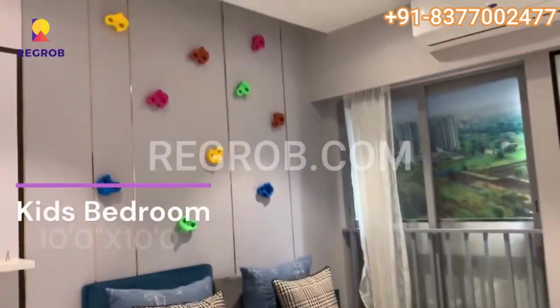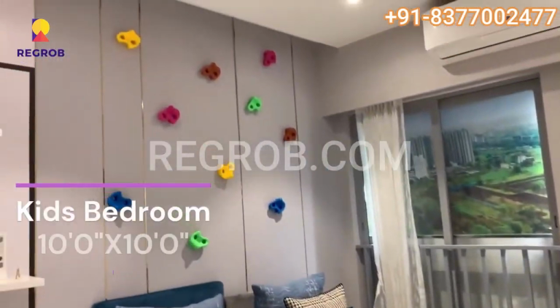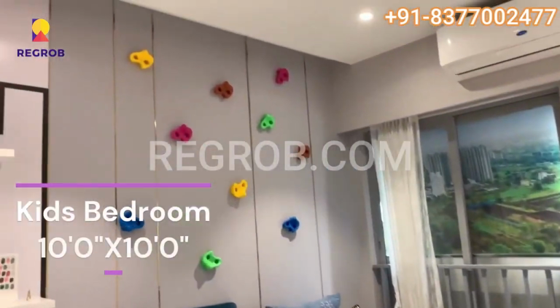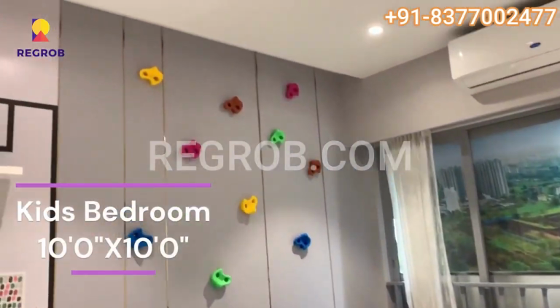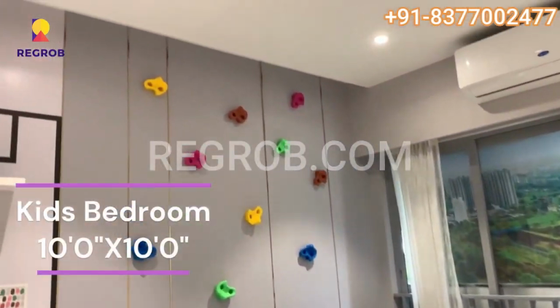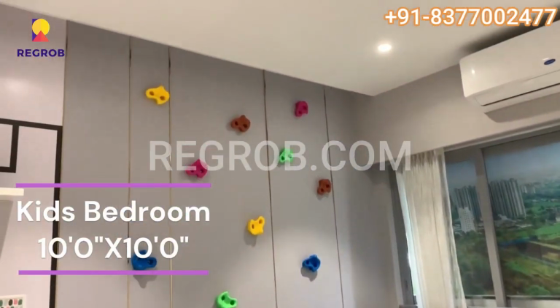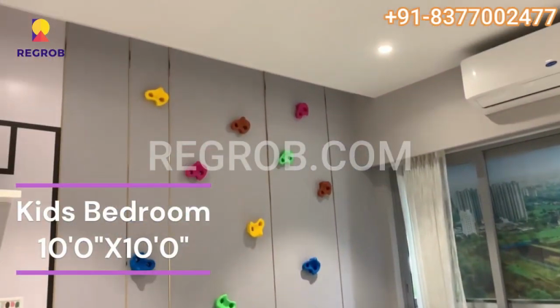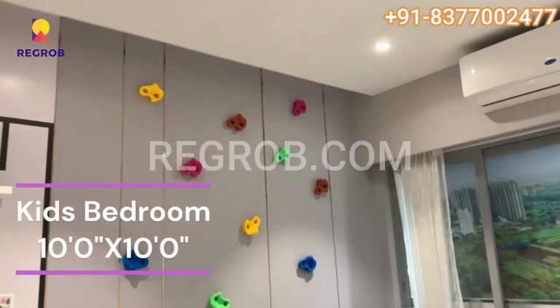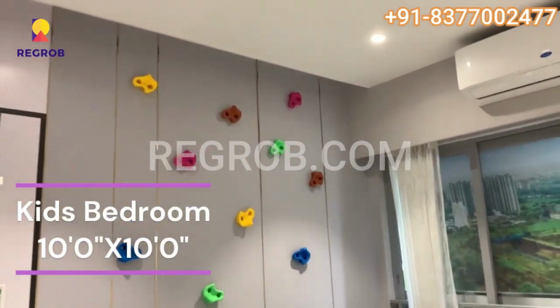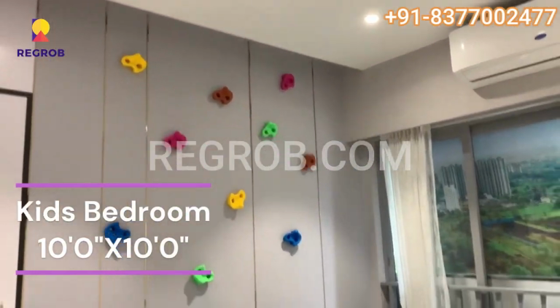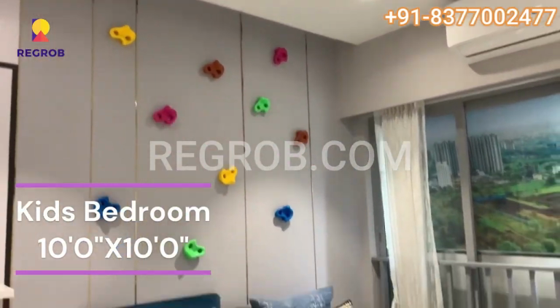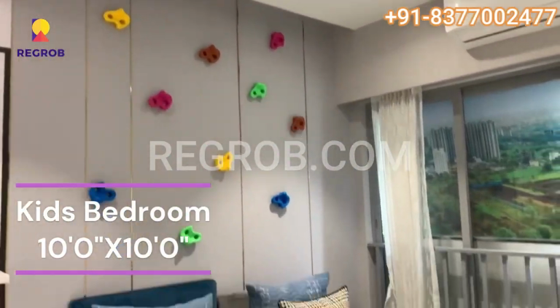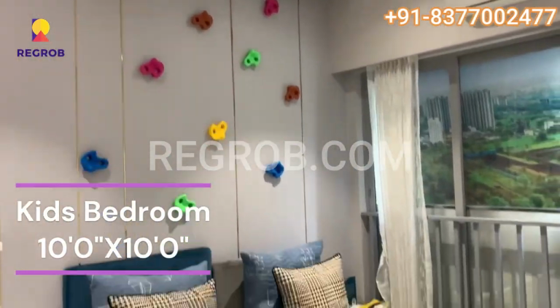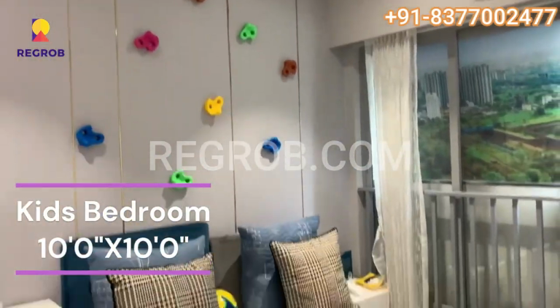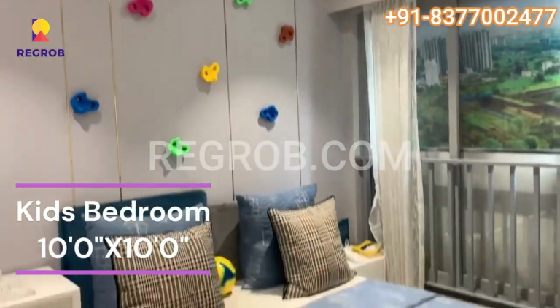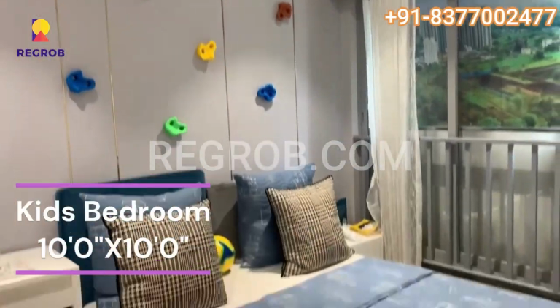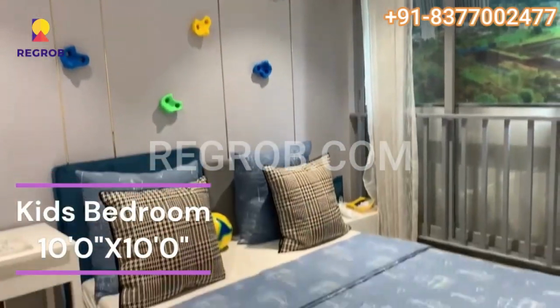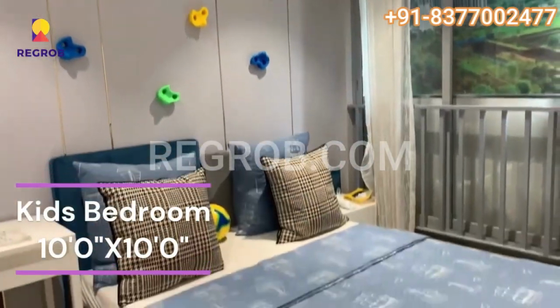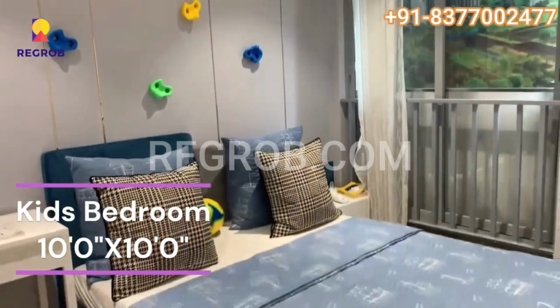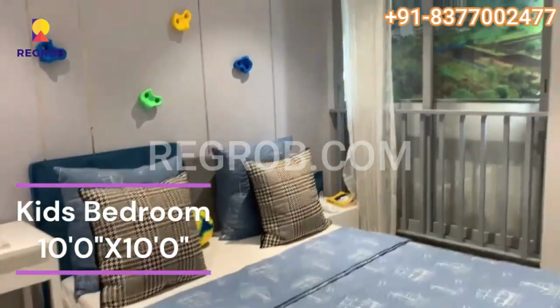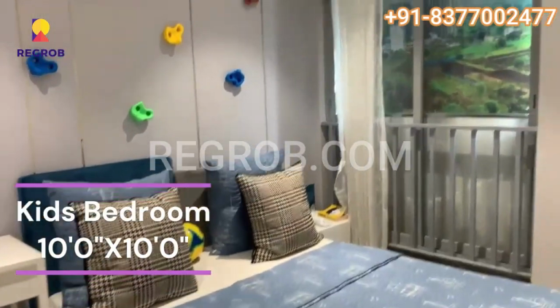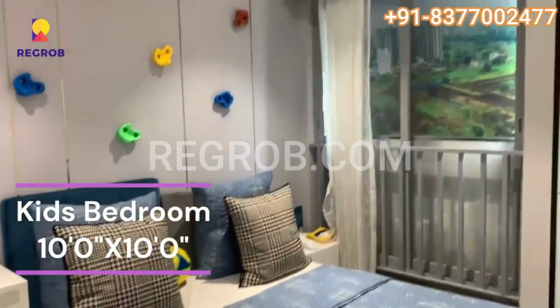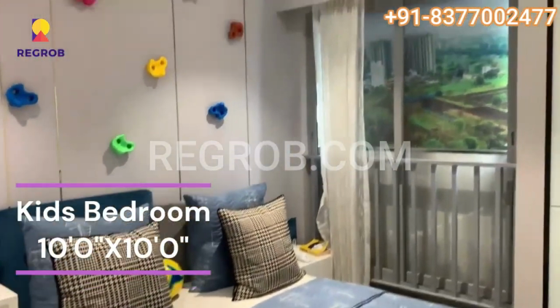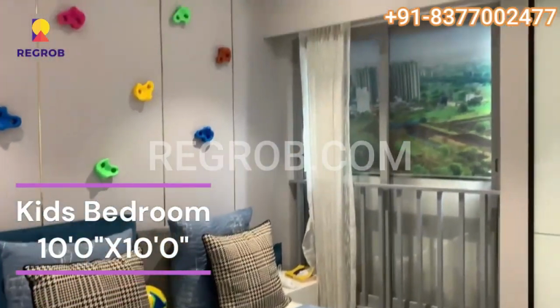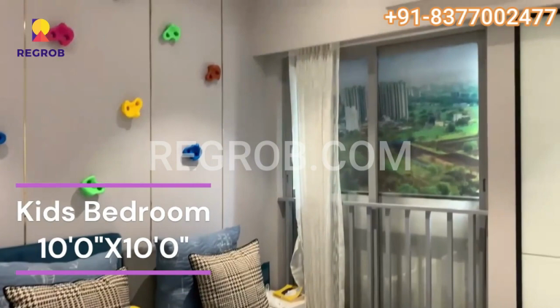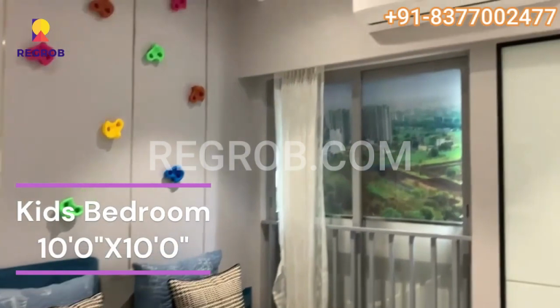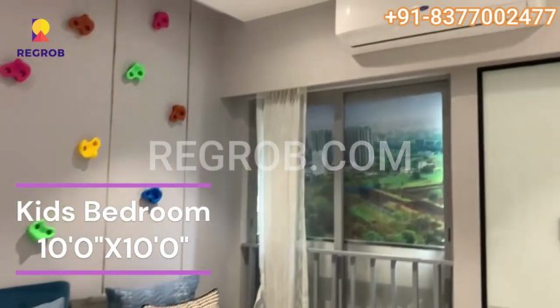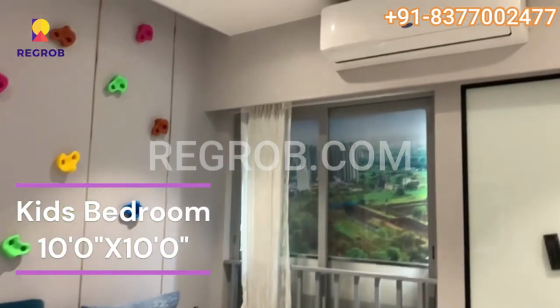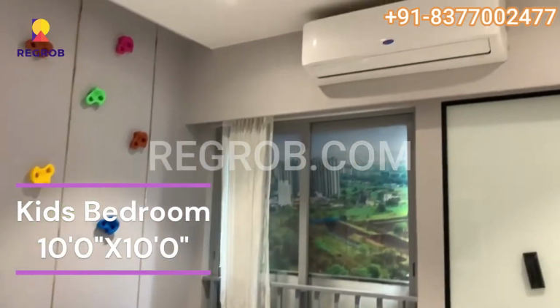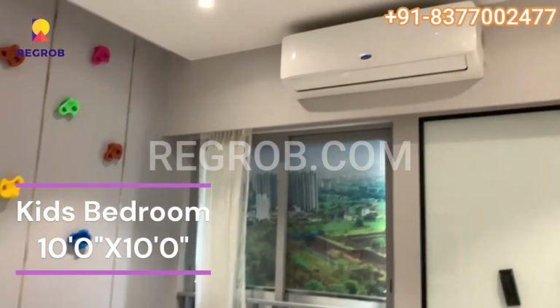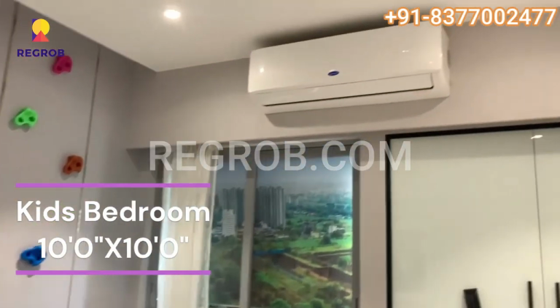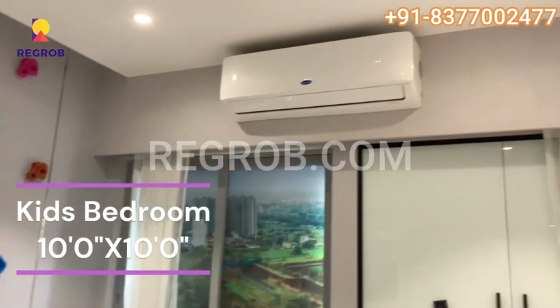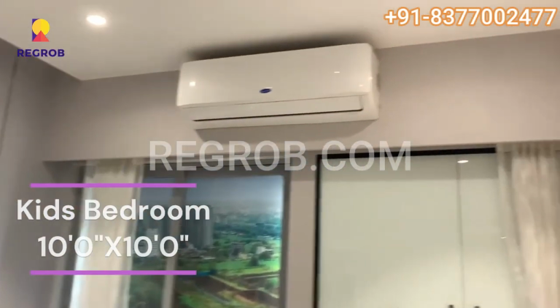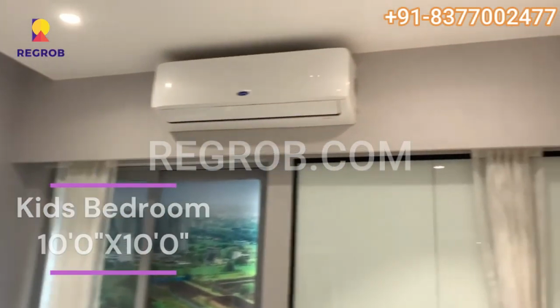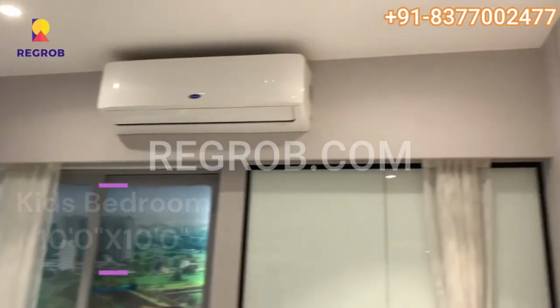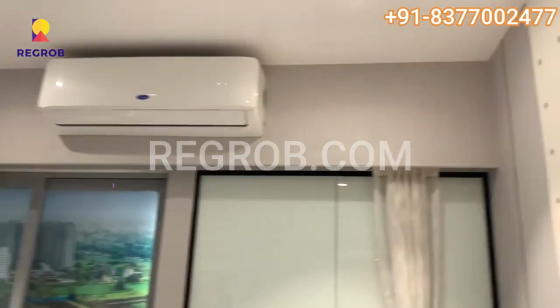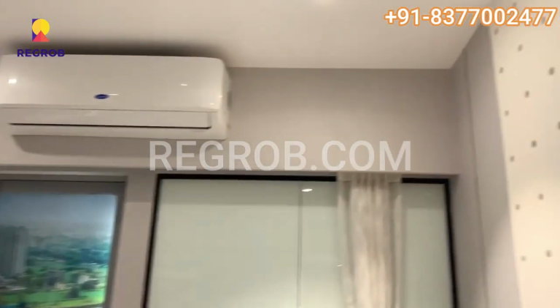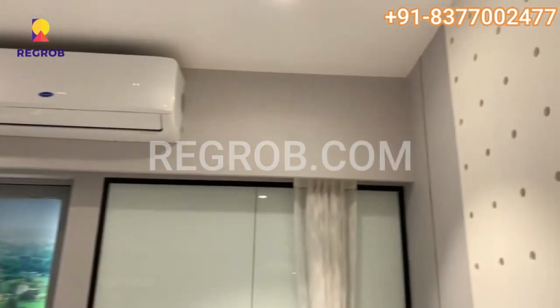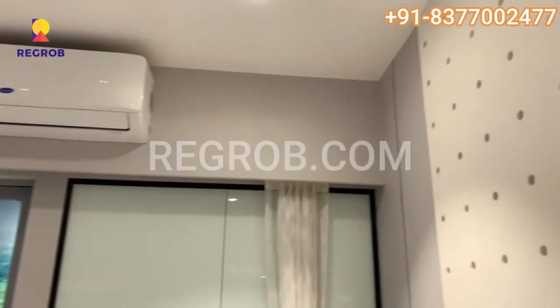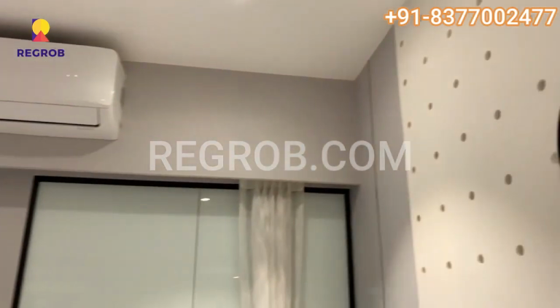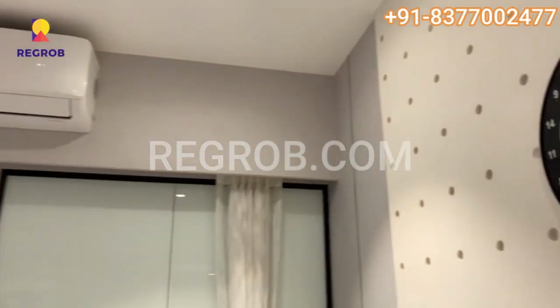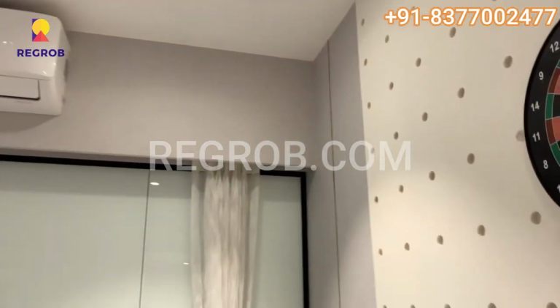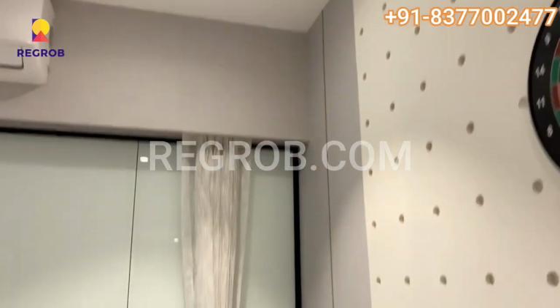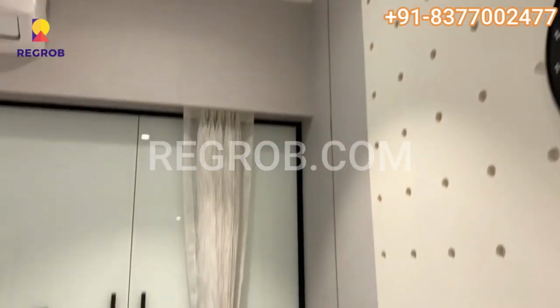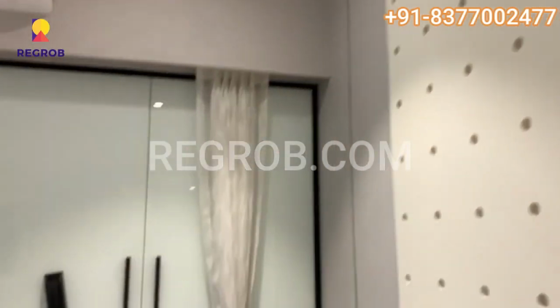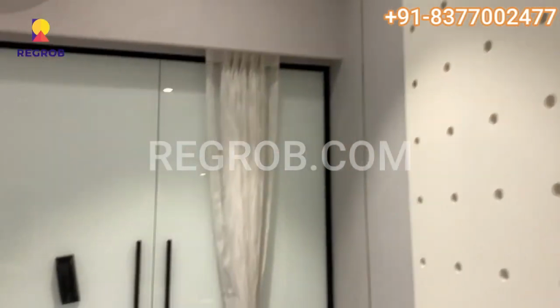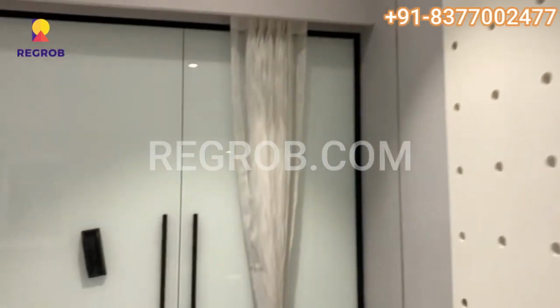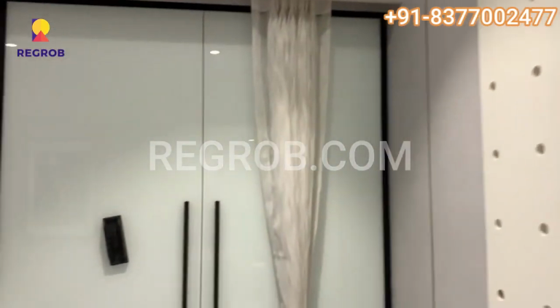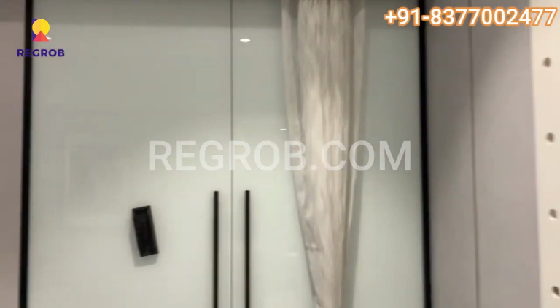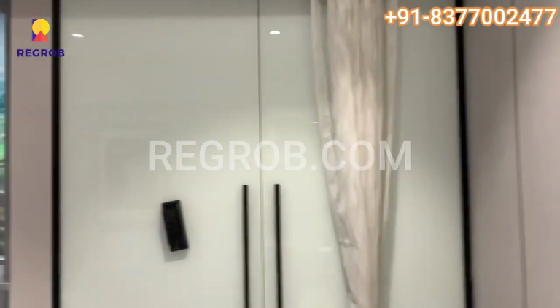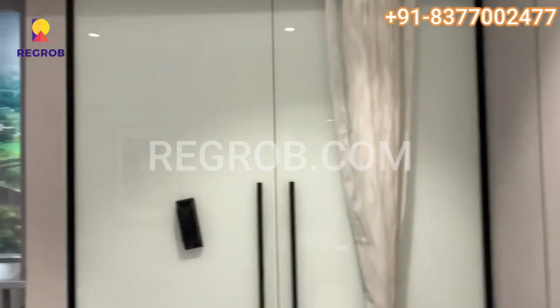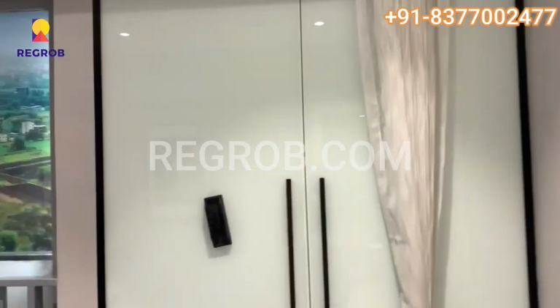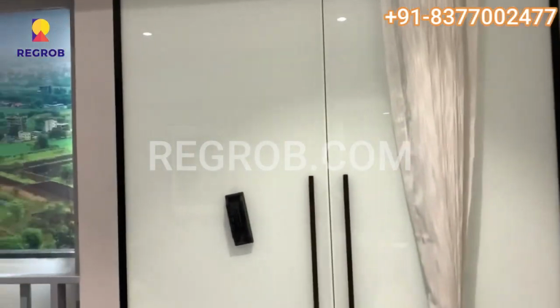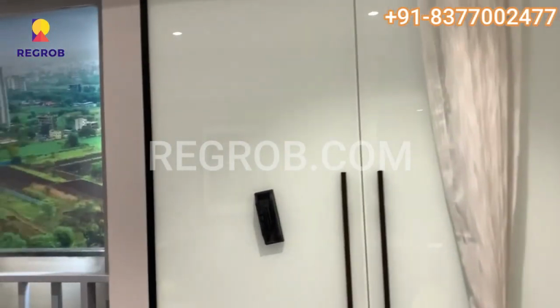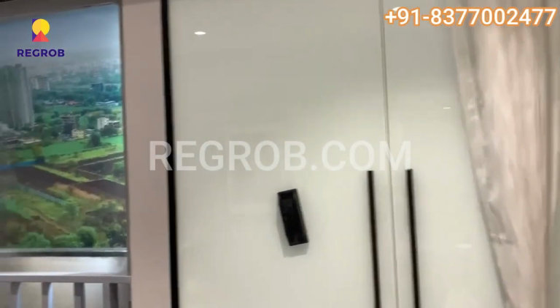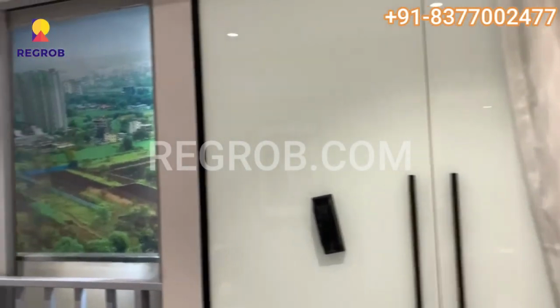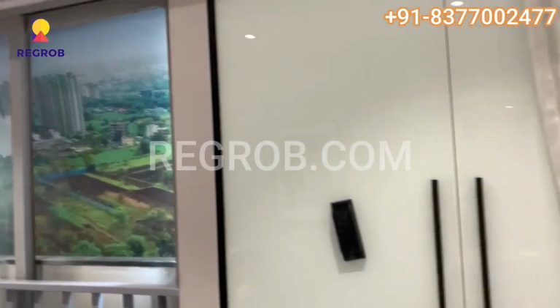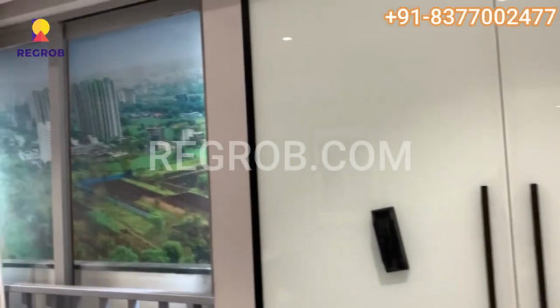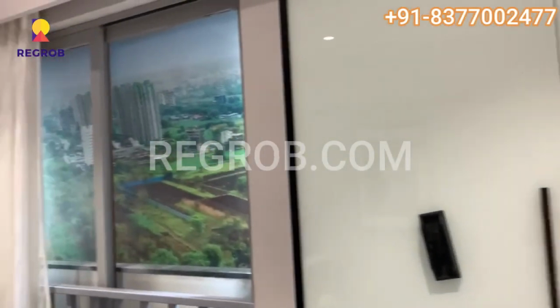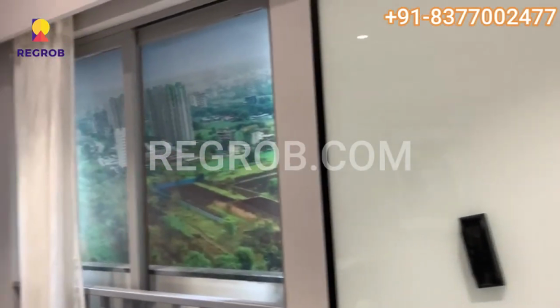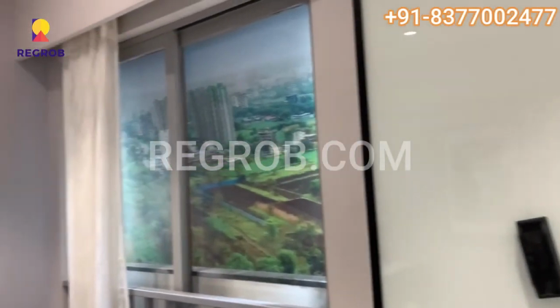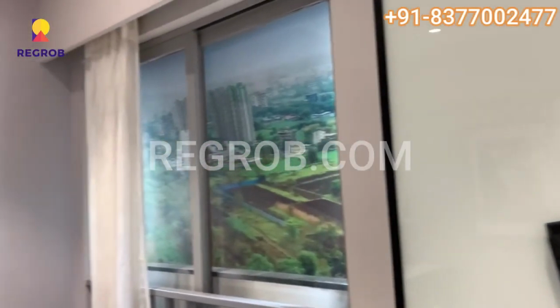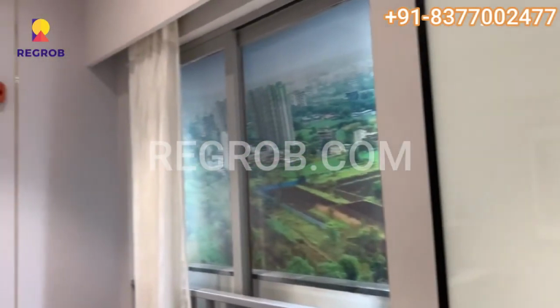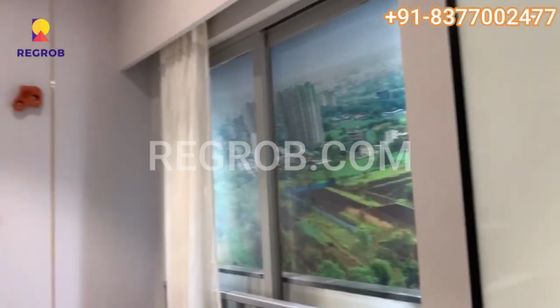This room can be utilized as a guest room or children's room. As you can see, it receives a good amount of sunlight and has a view of the garden from the balcony.